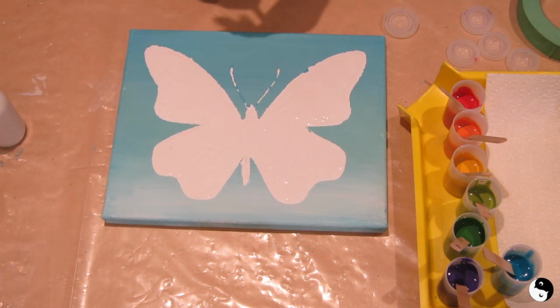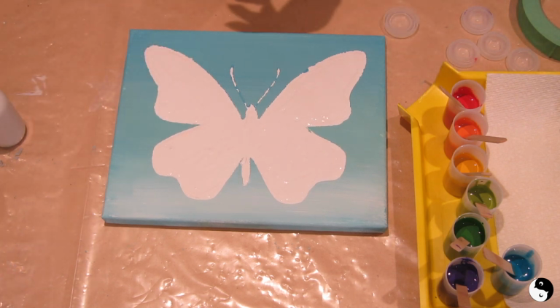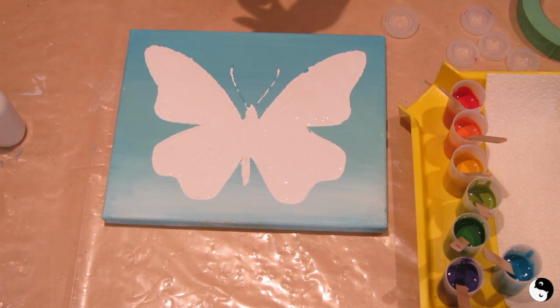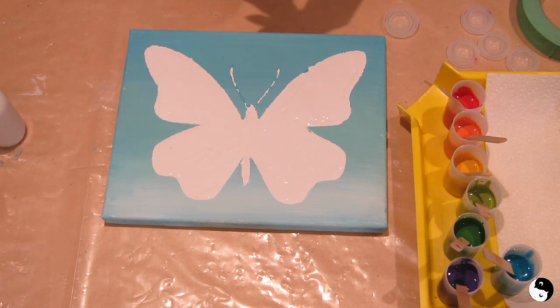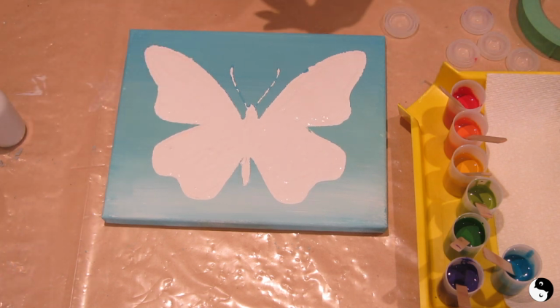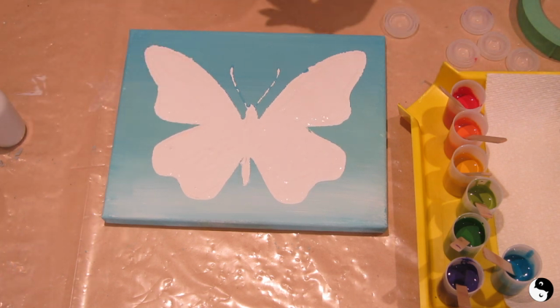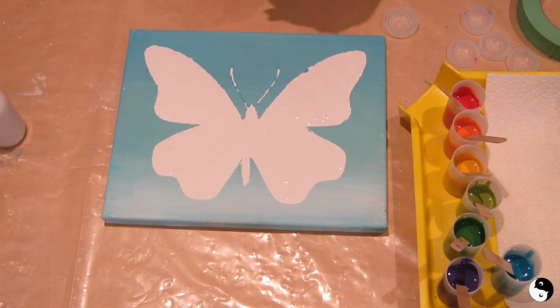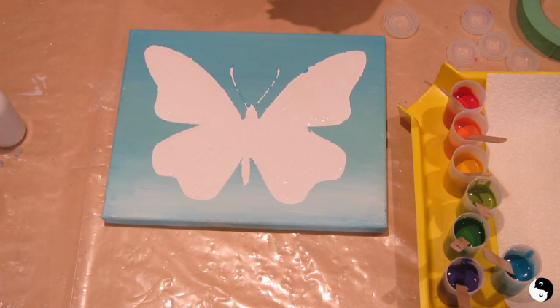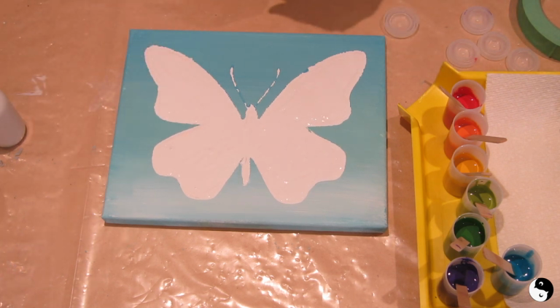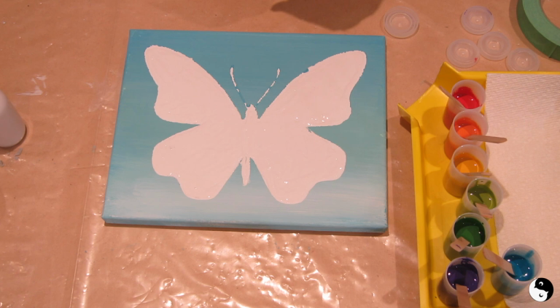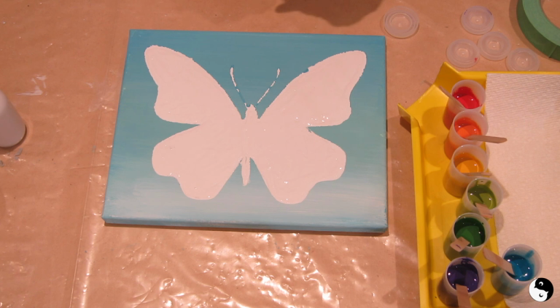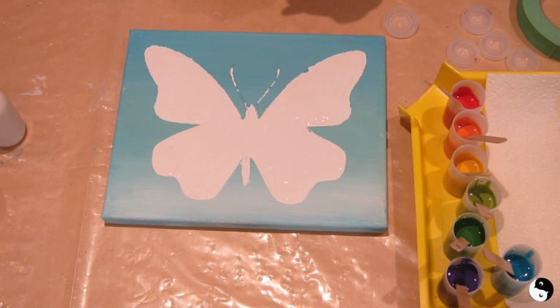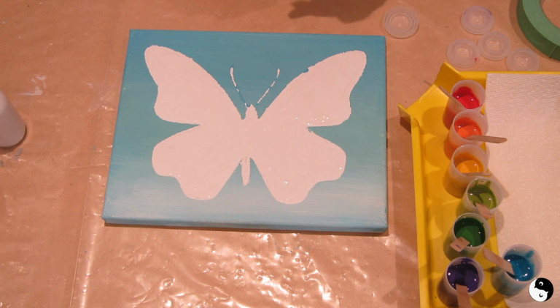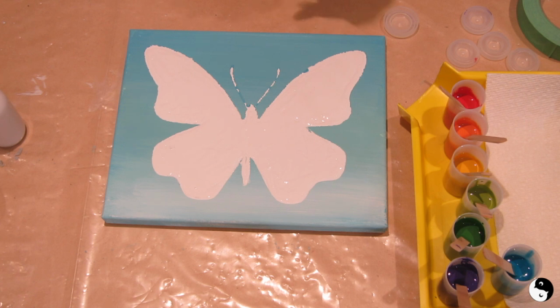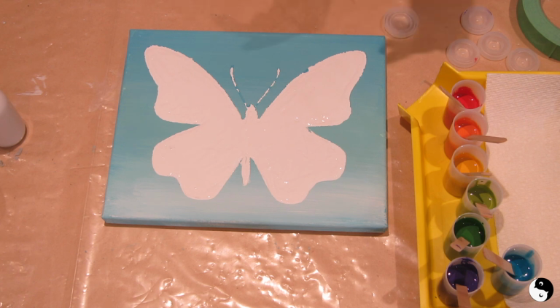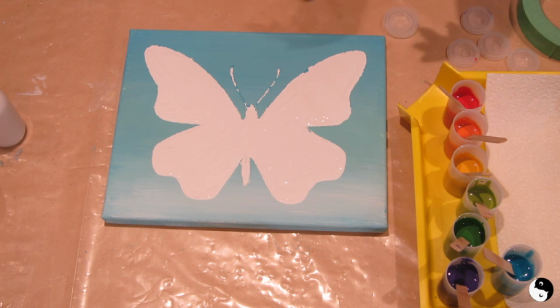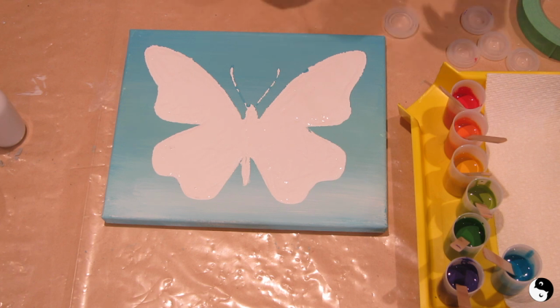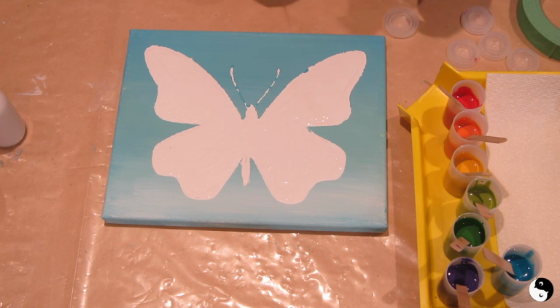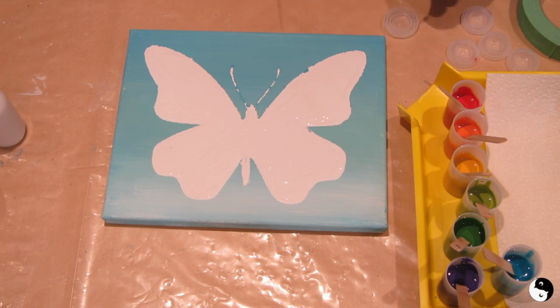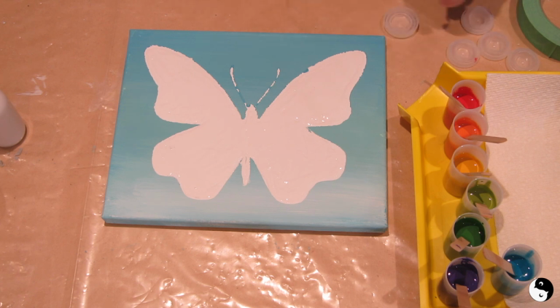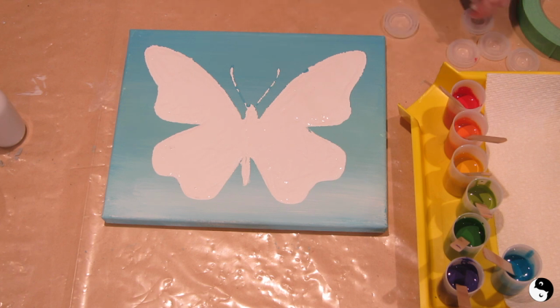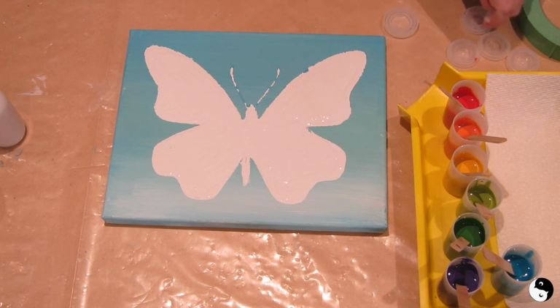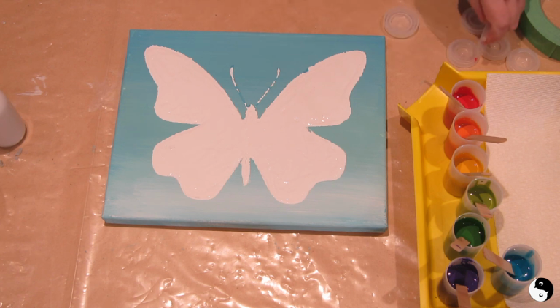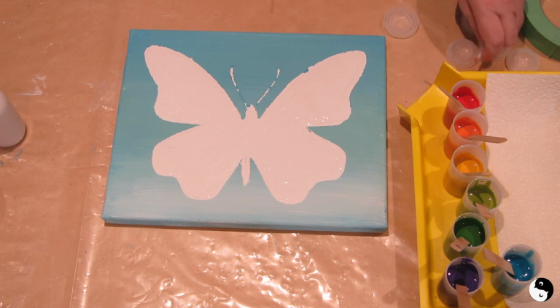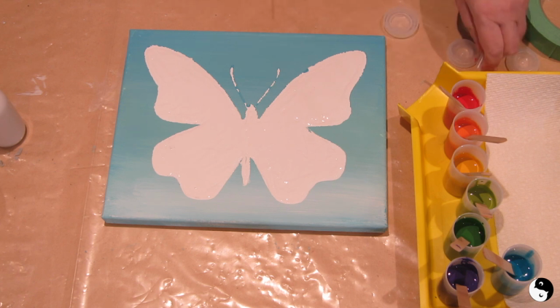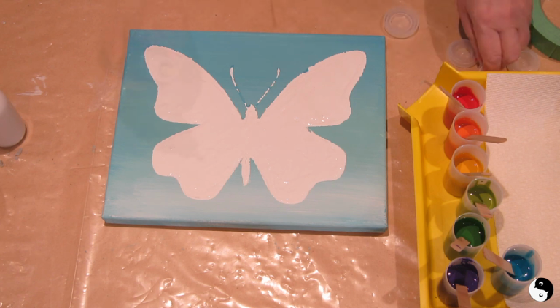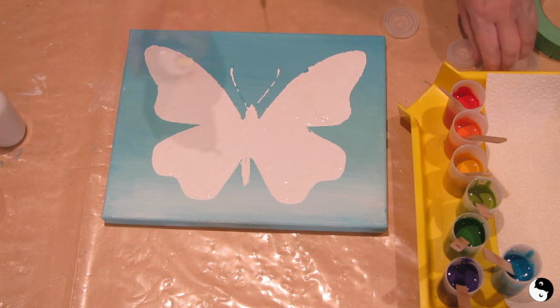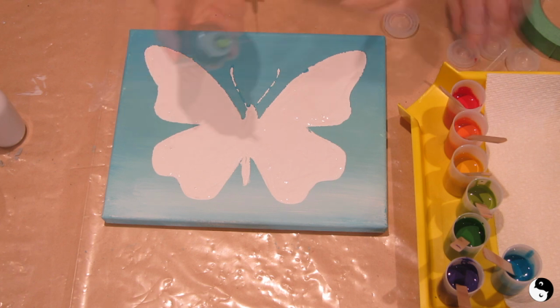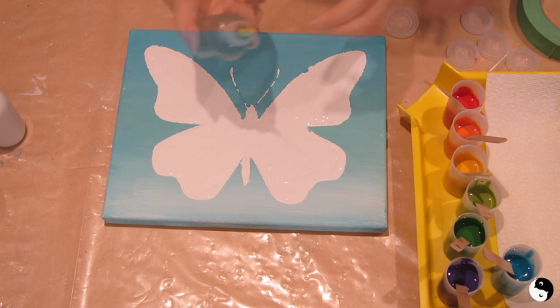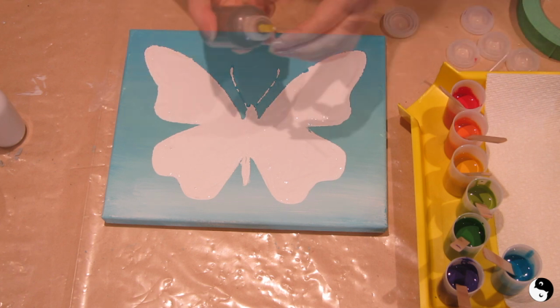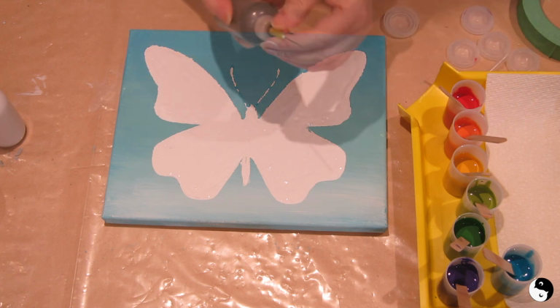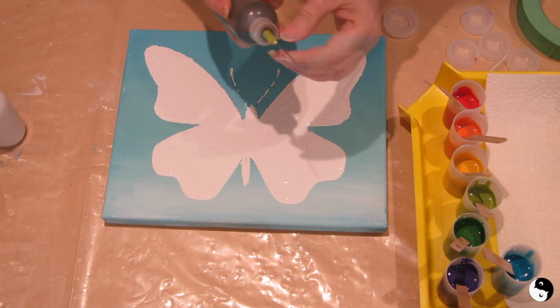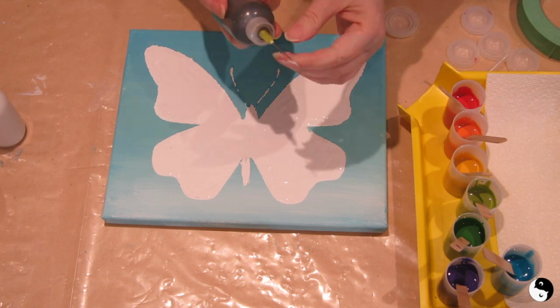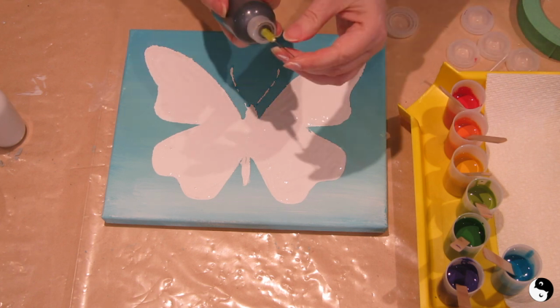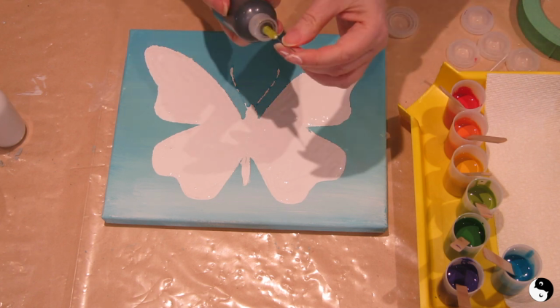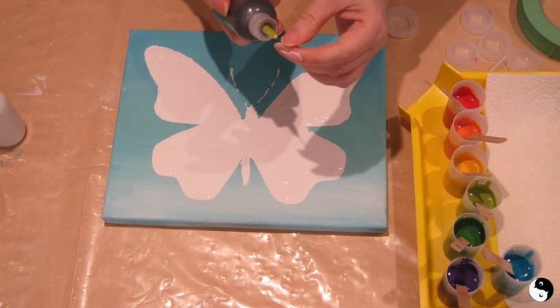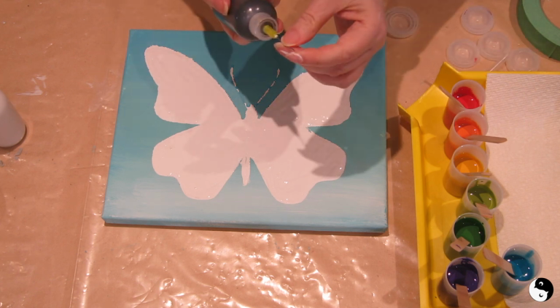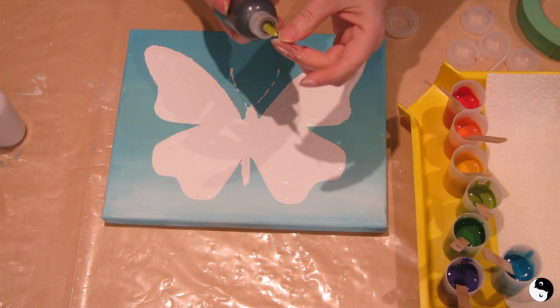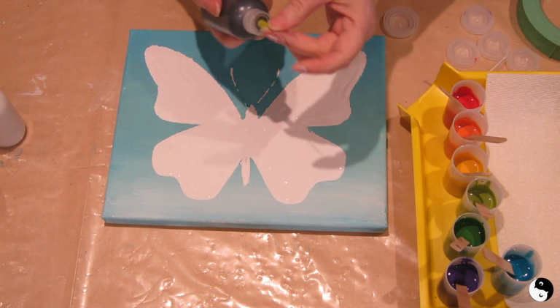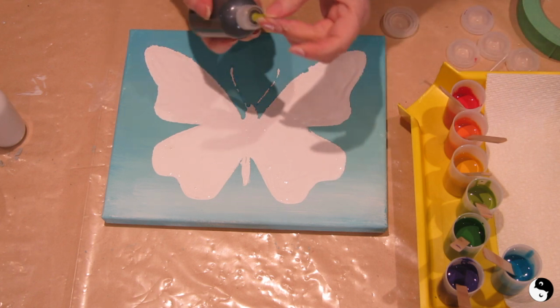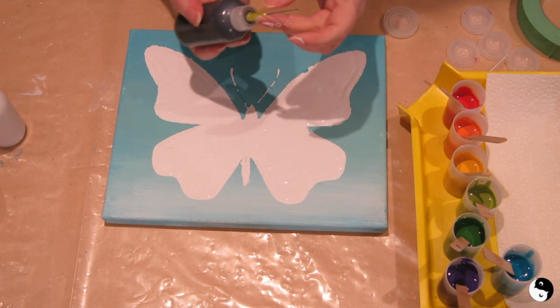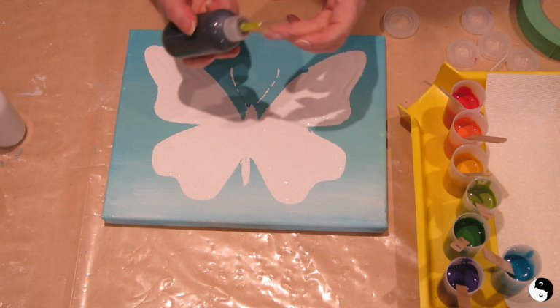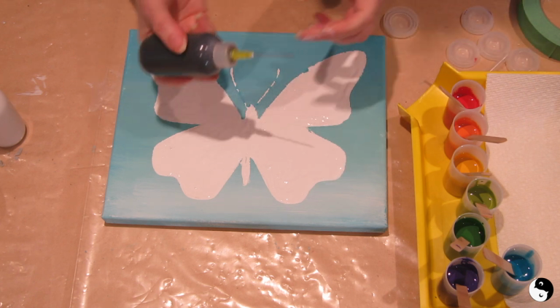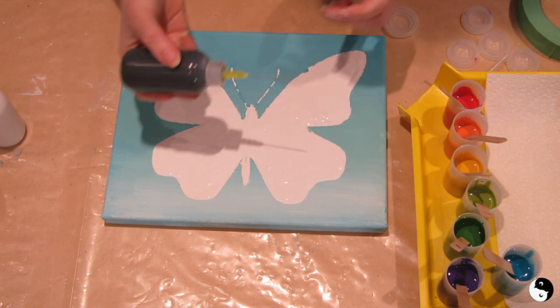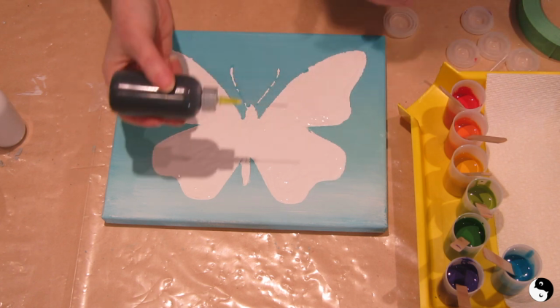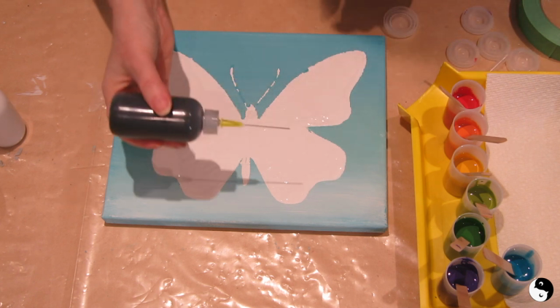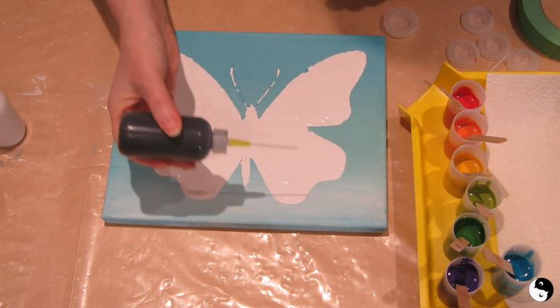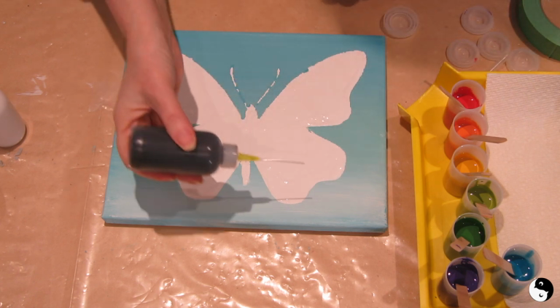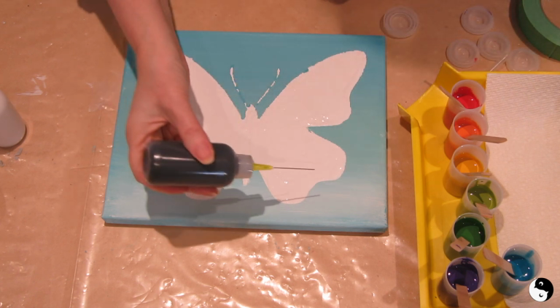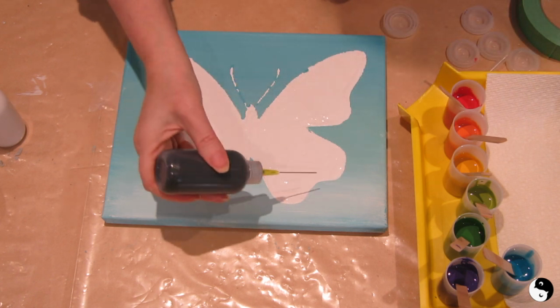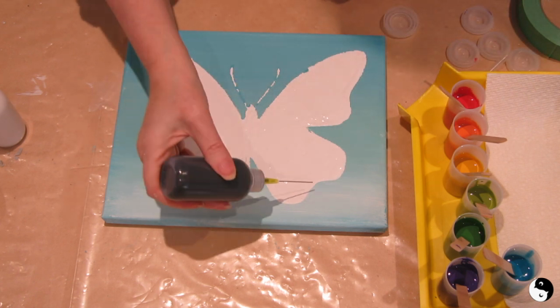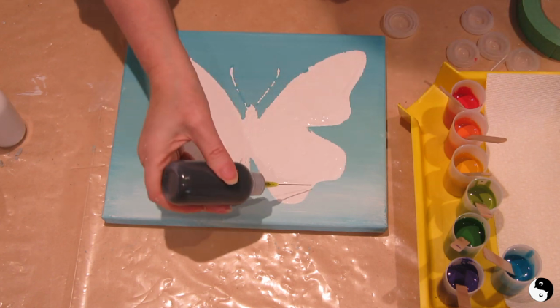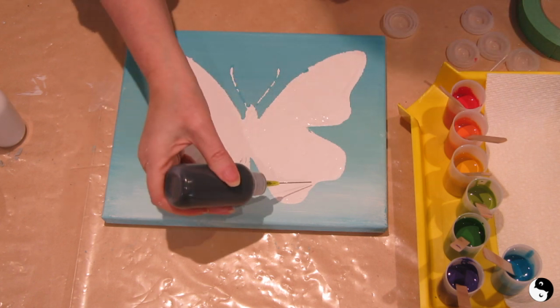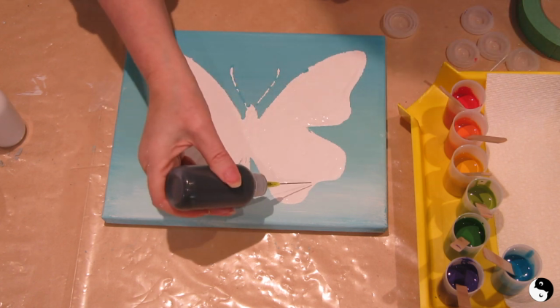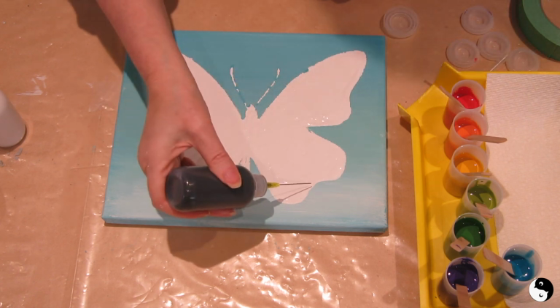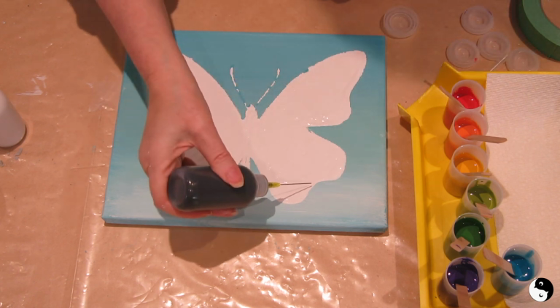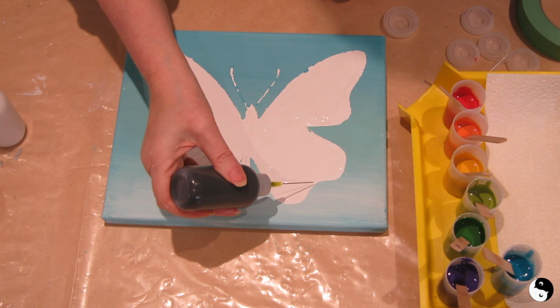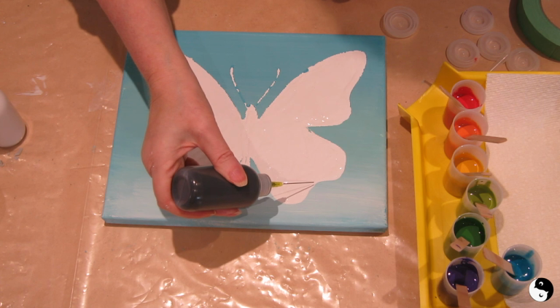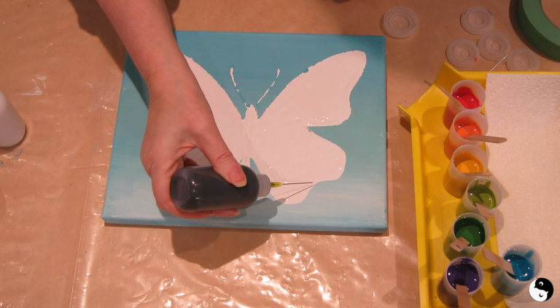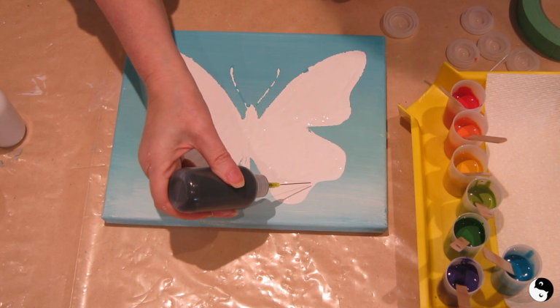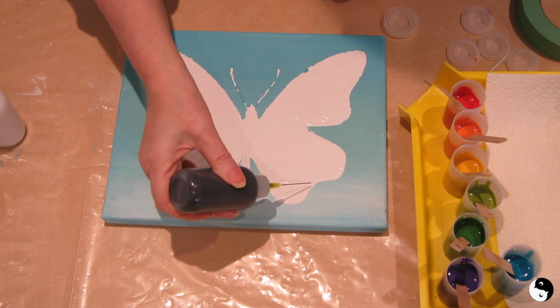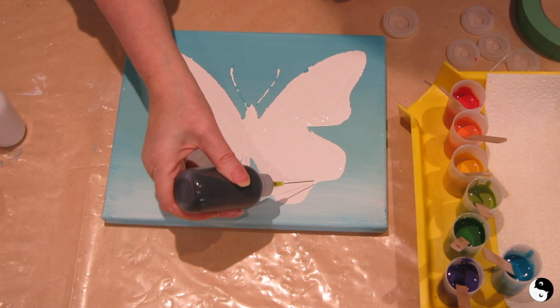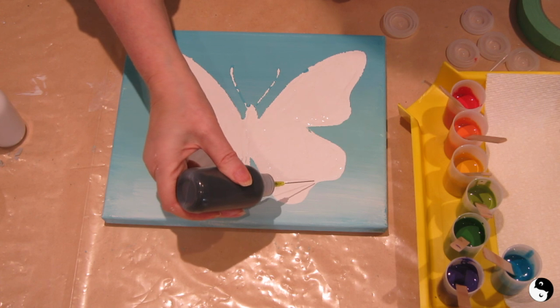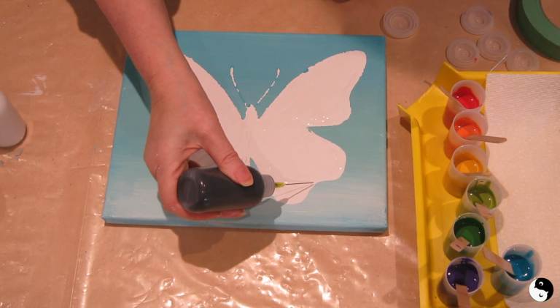Now I'm going to add a black outline. I'm not sure if I'm going to need this tip, but let's just see how this works.